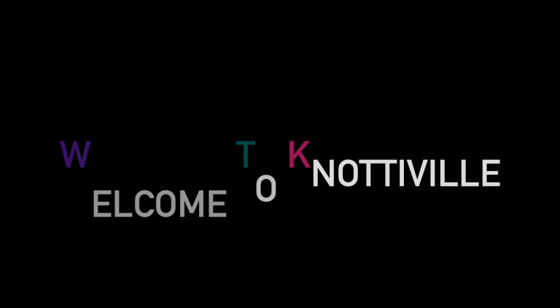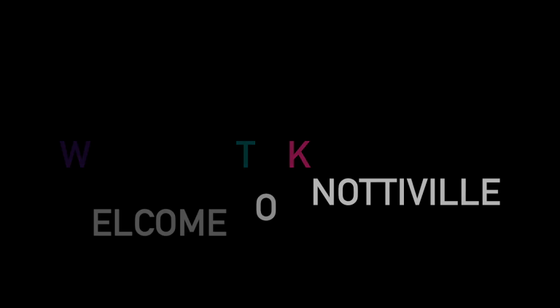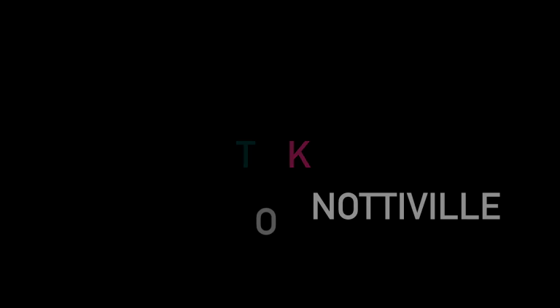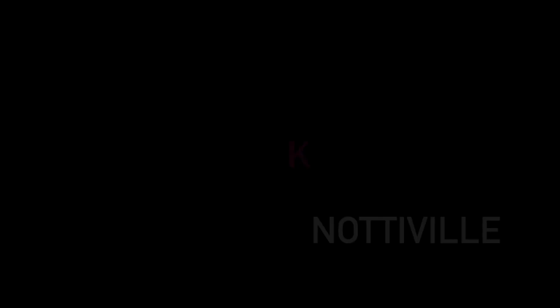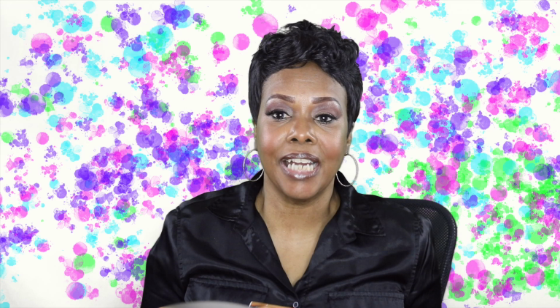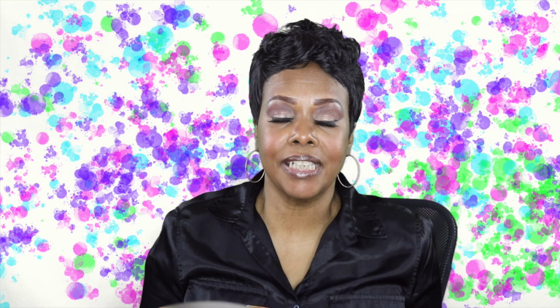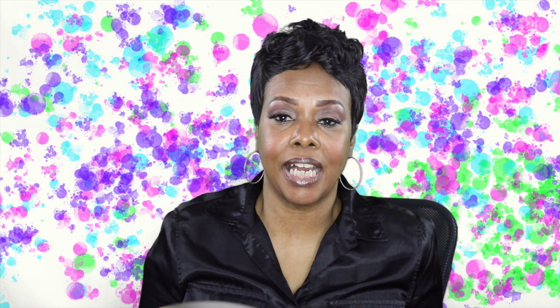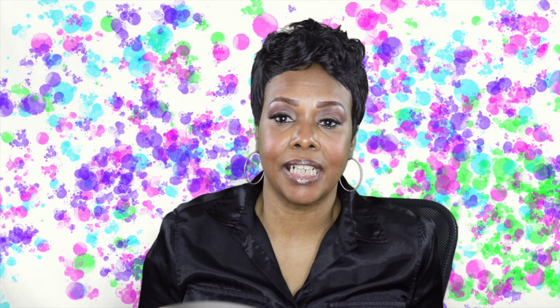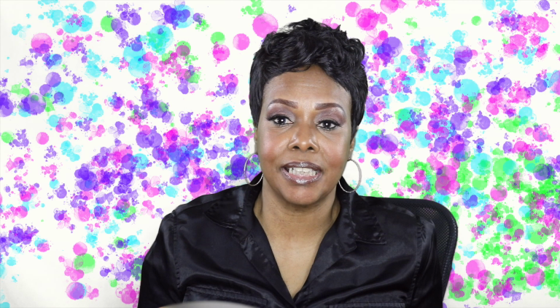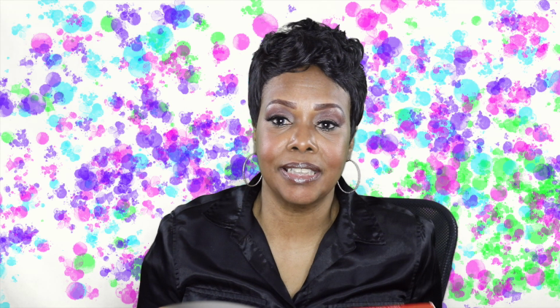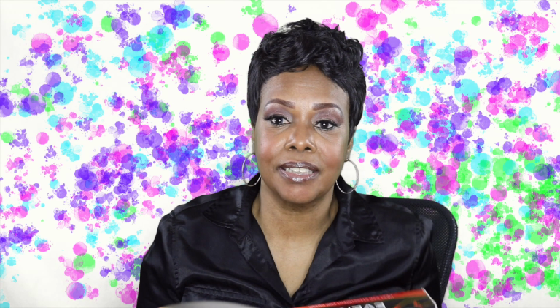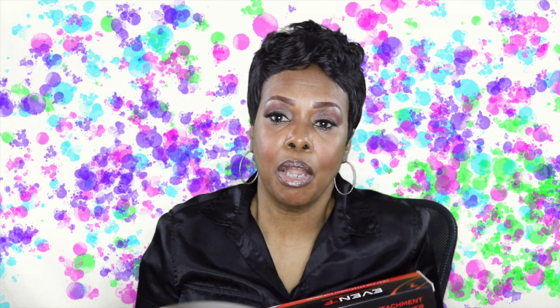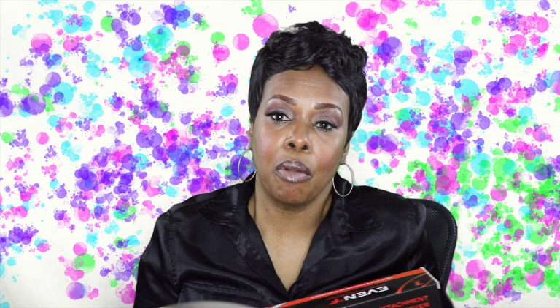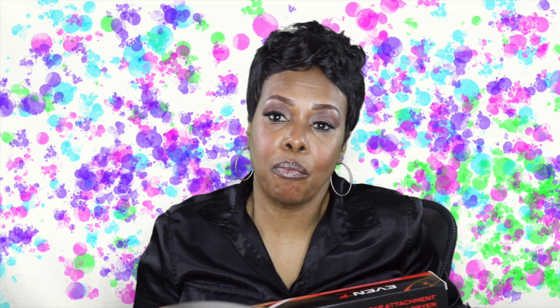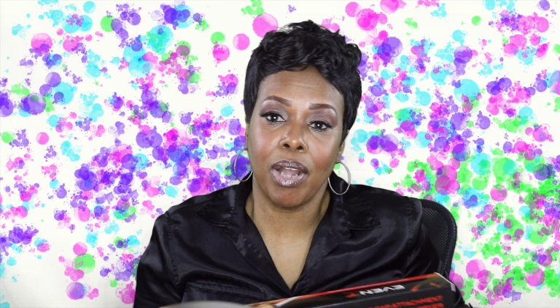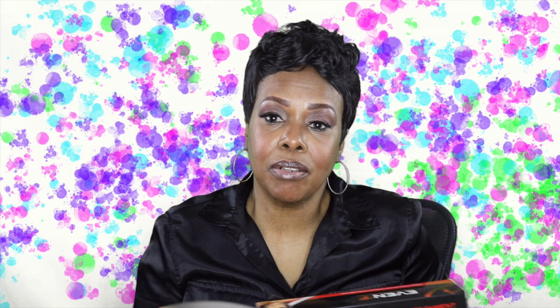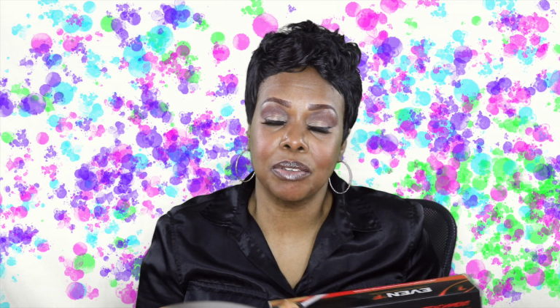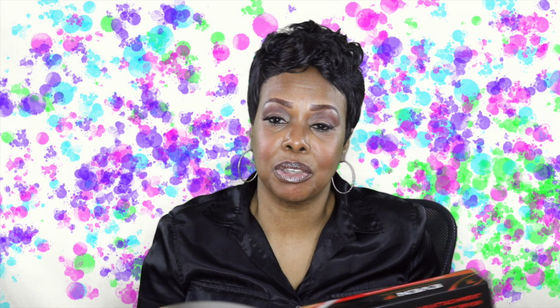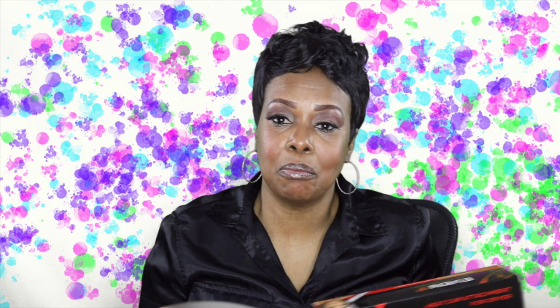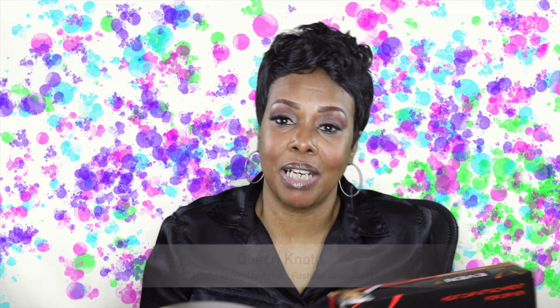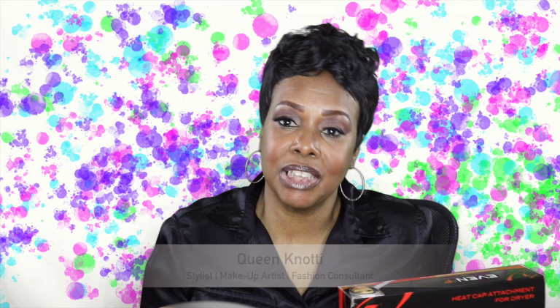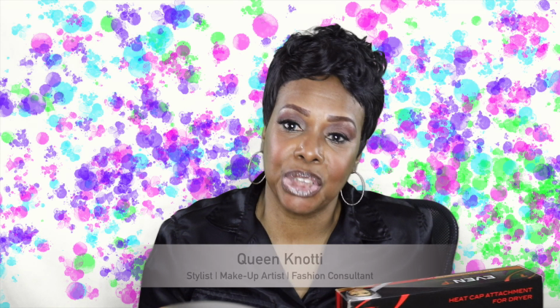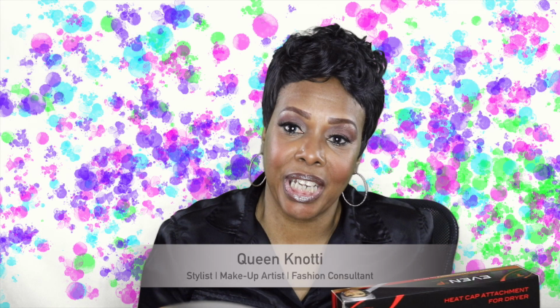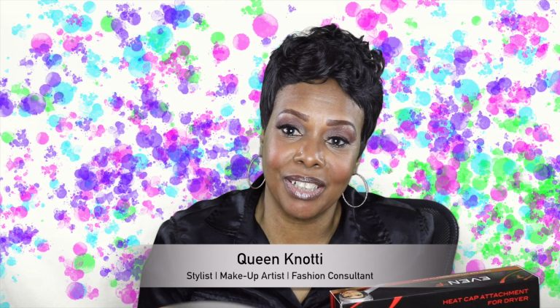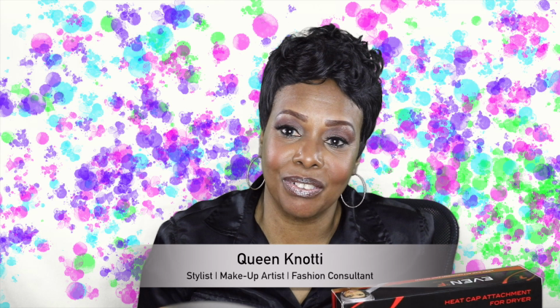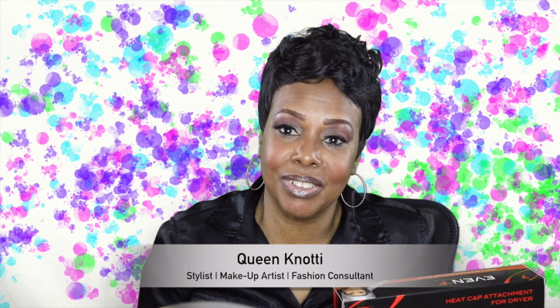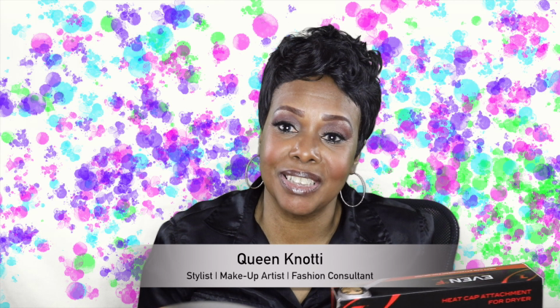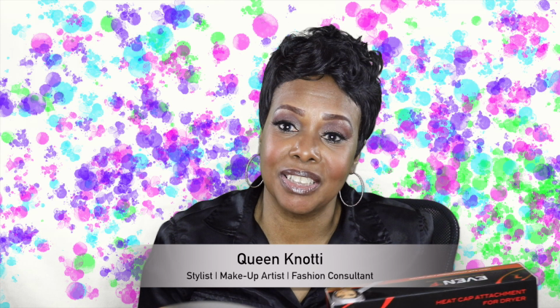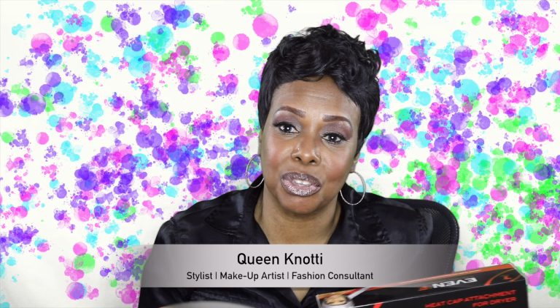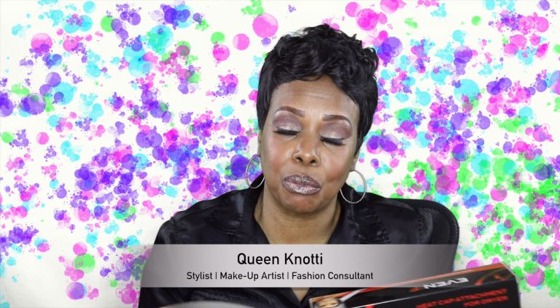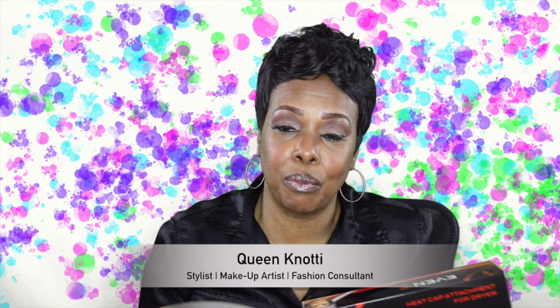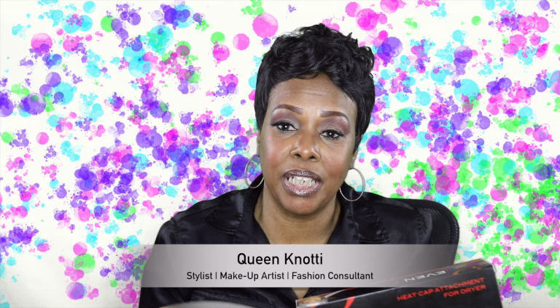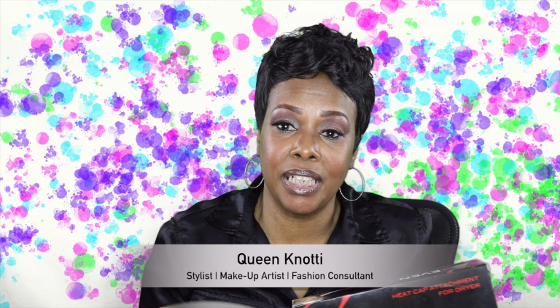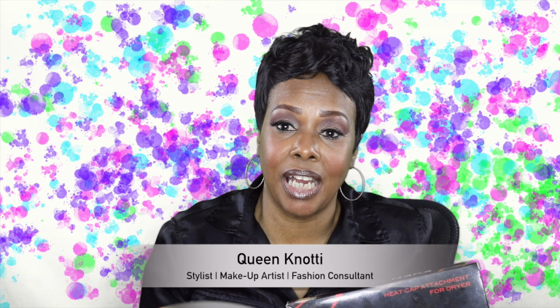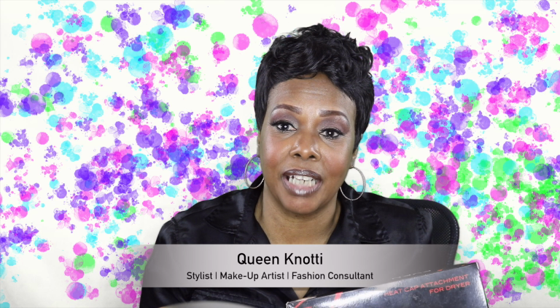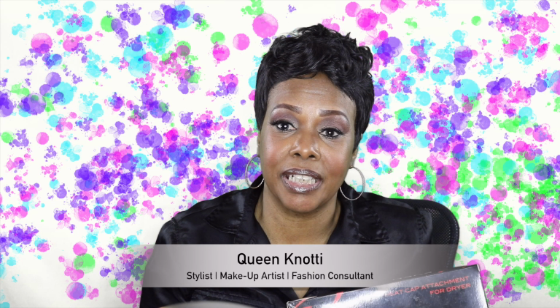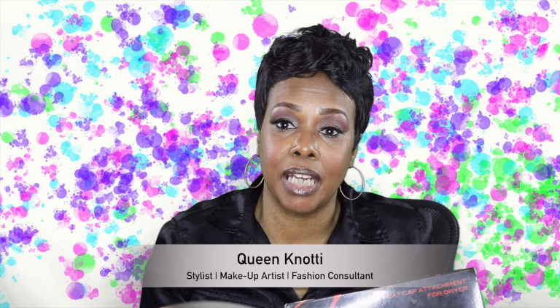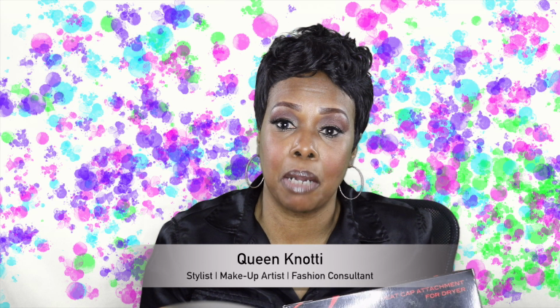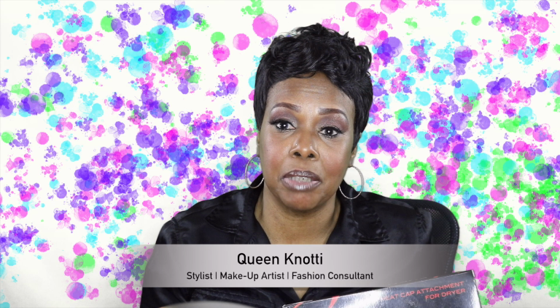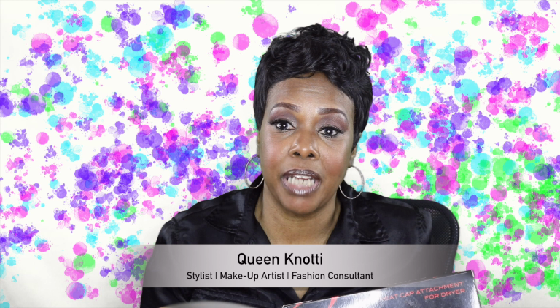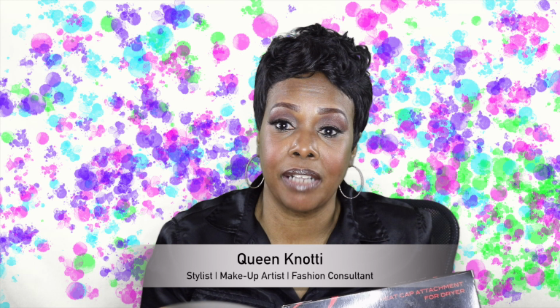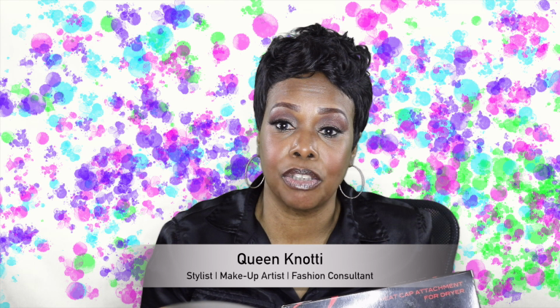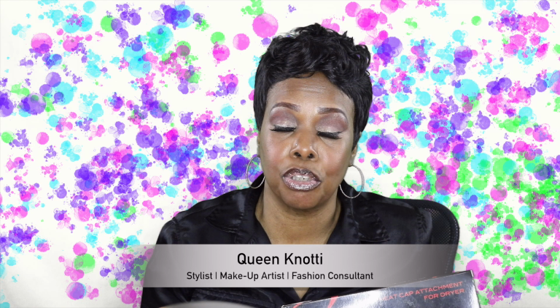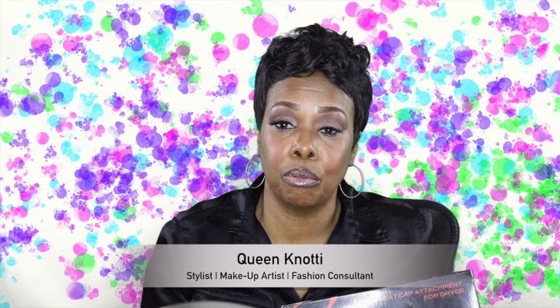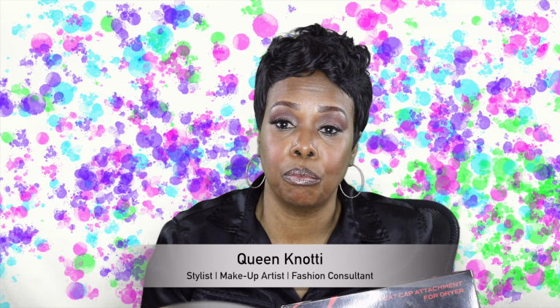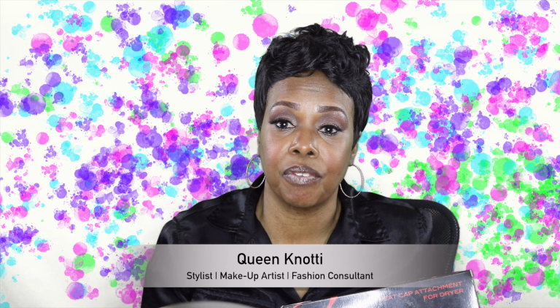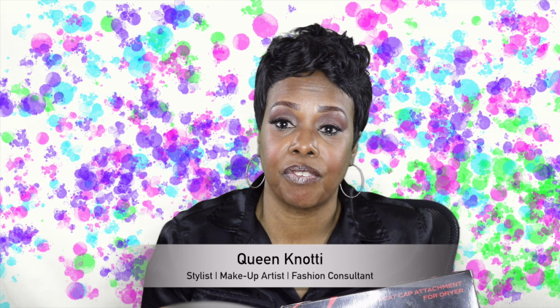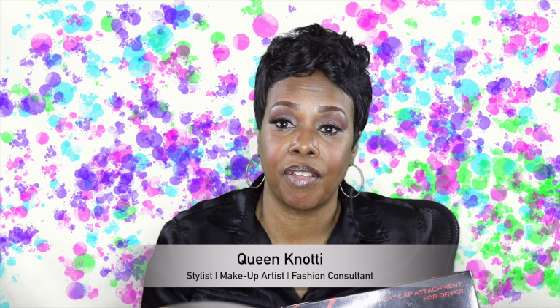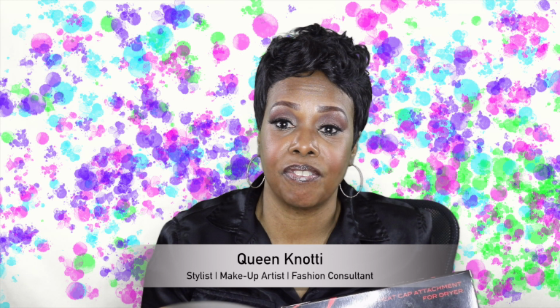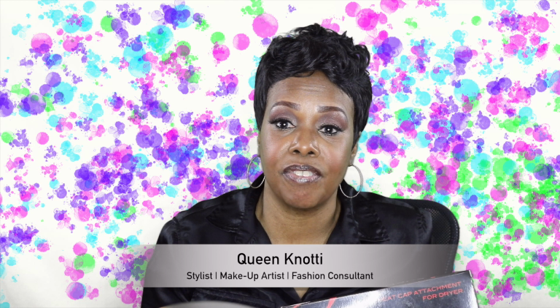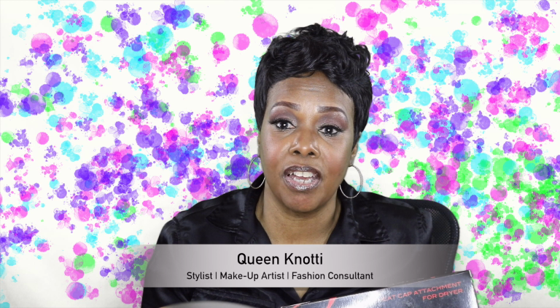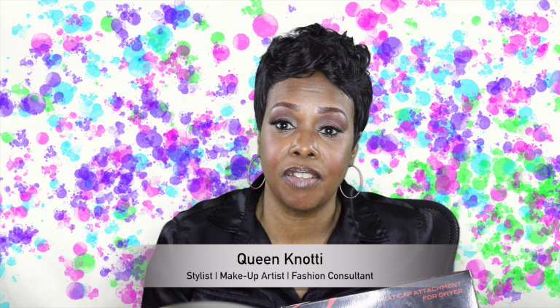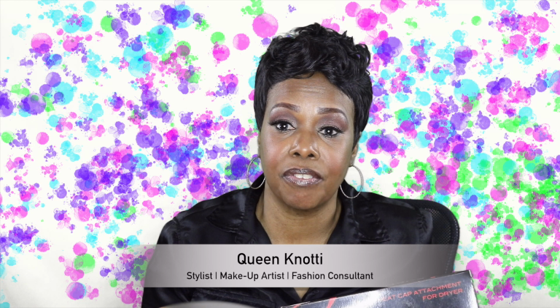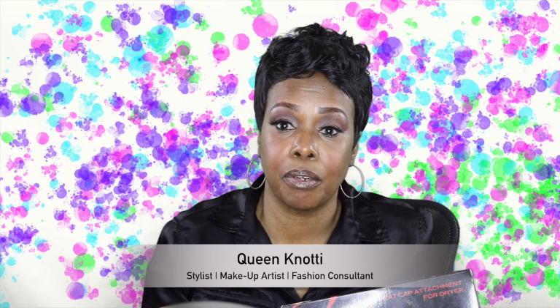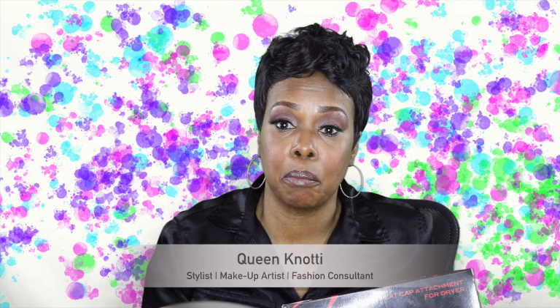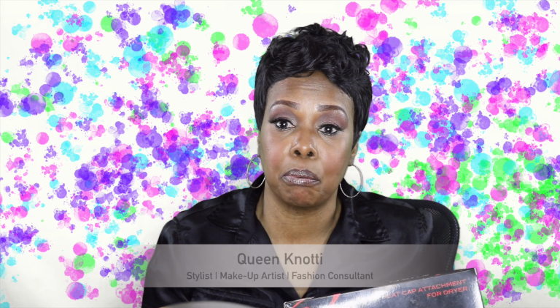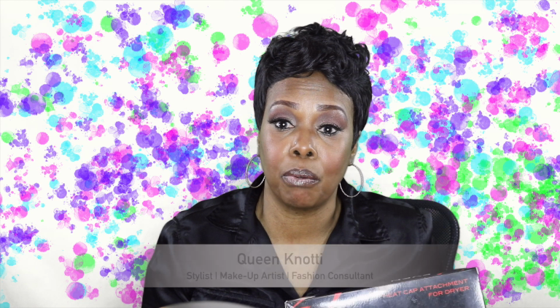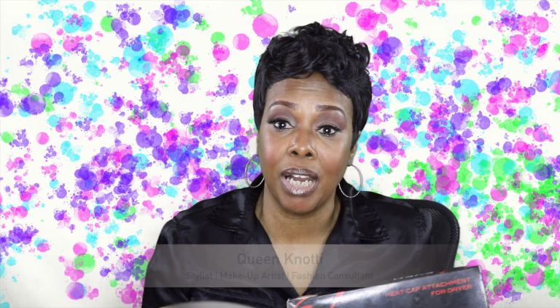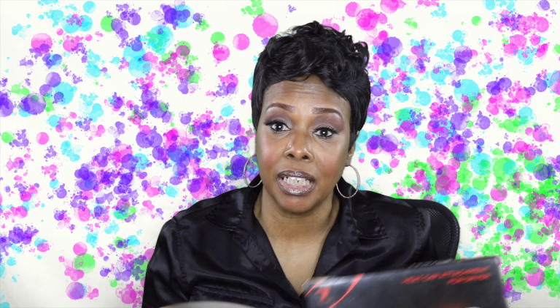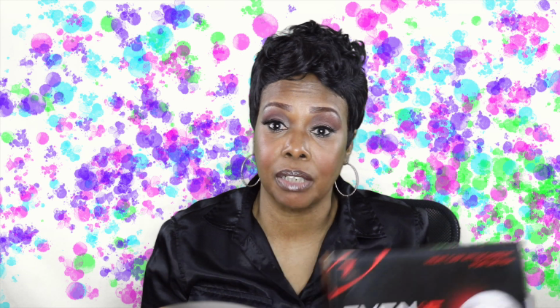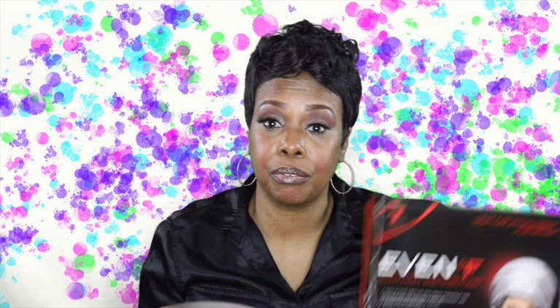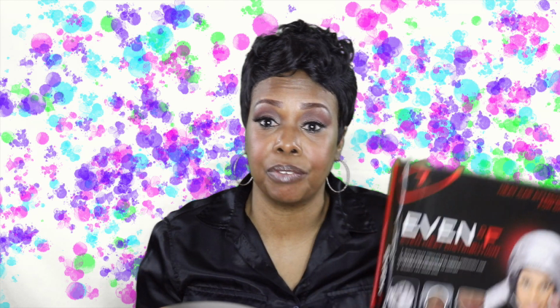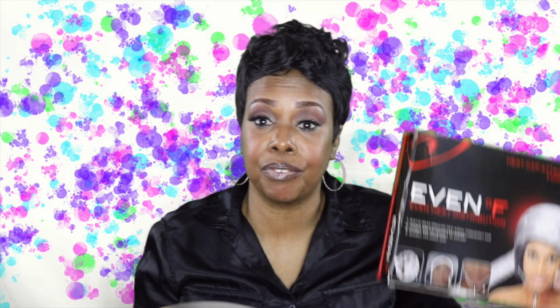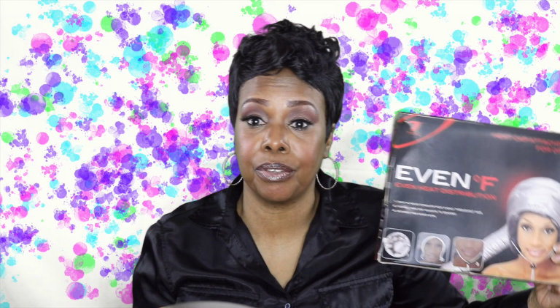Hi Notties! Welcome to my channel. This is Queen Nottie coming at you with another product review.